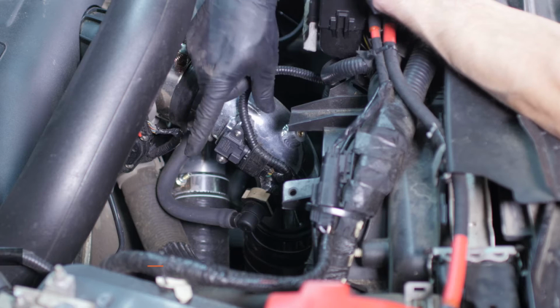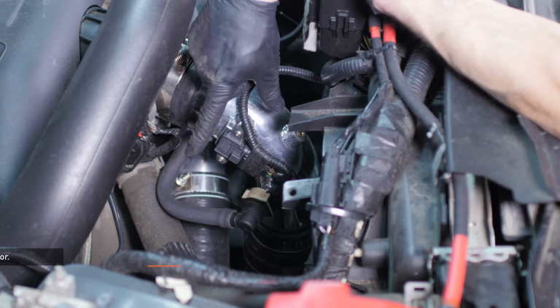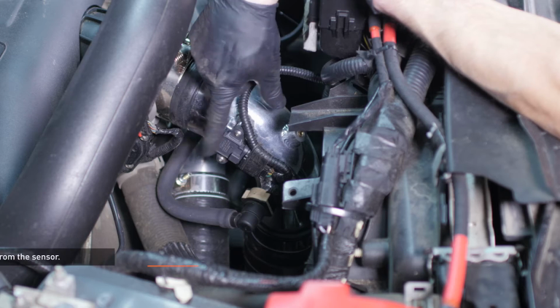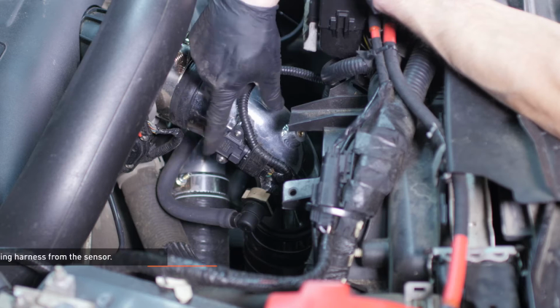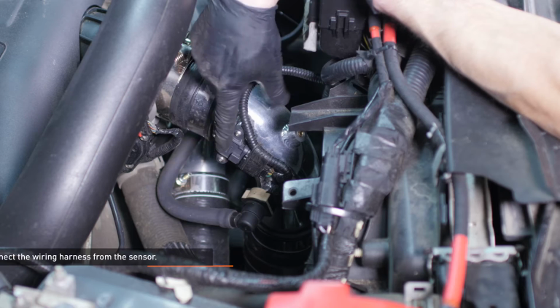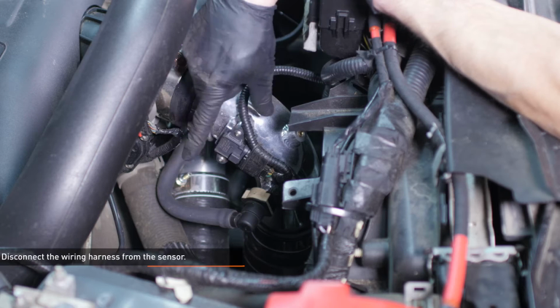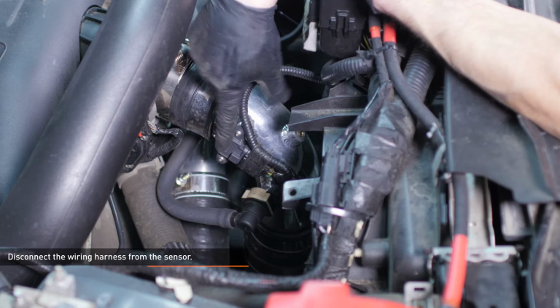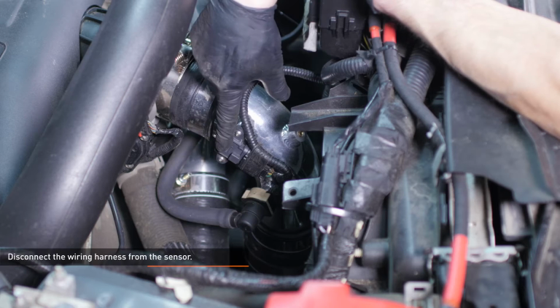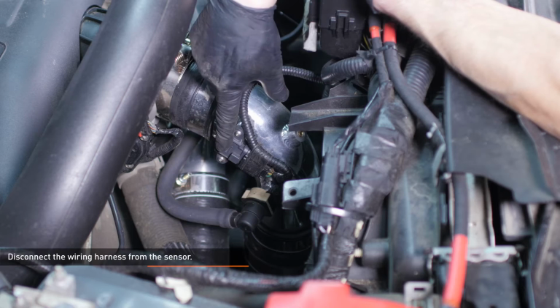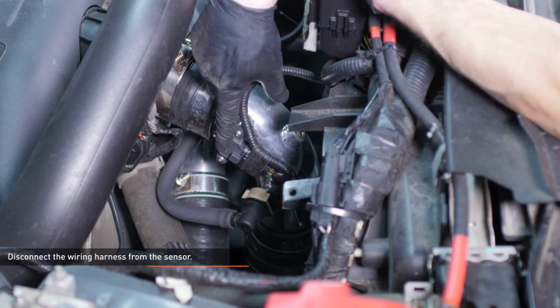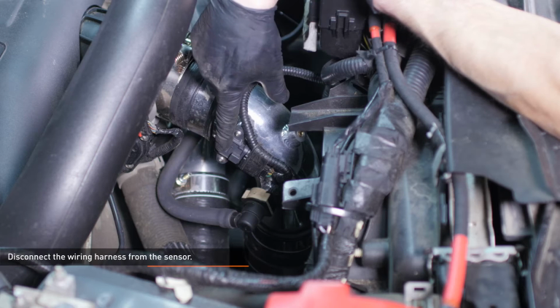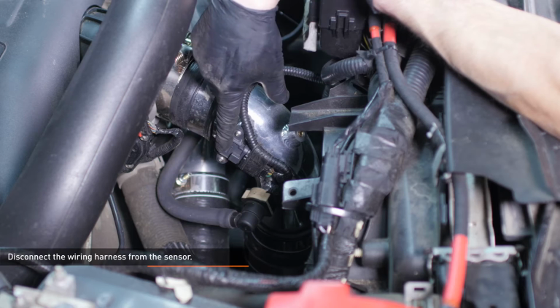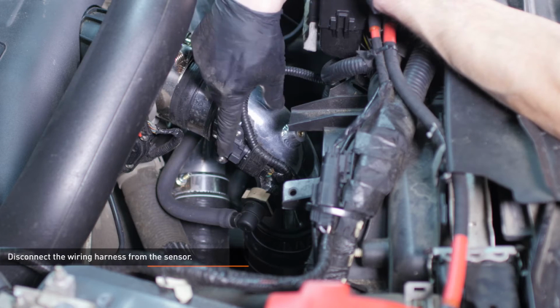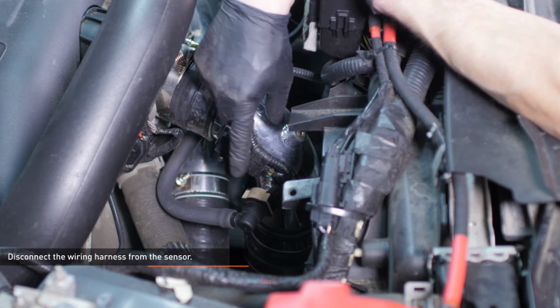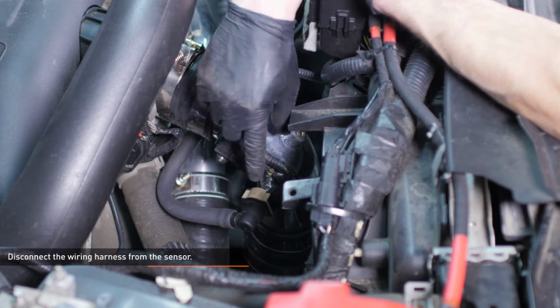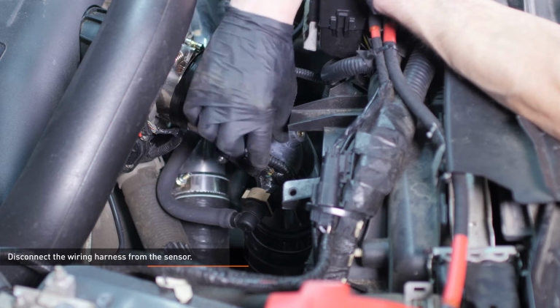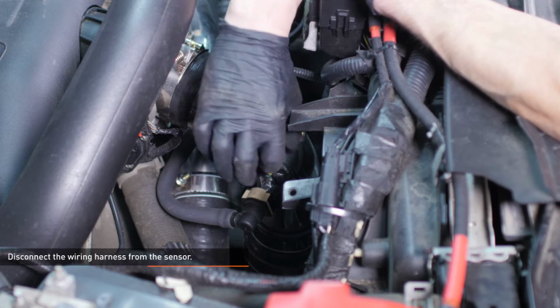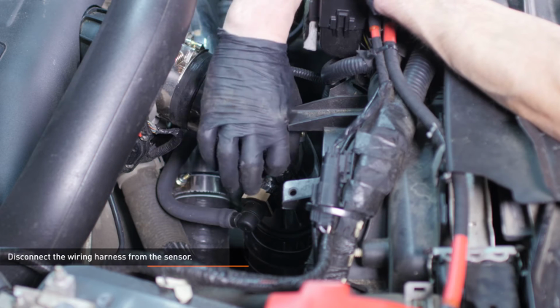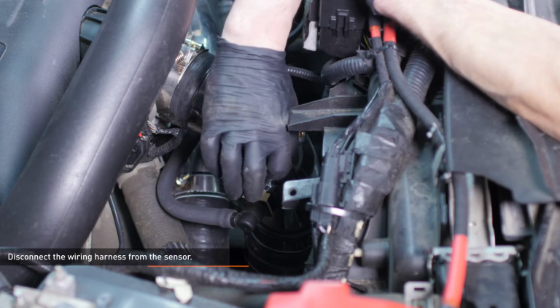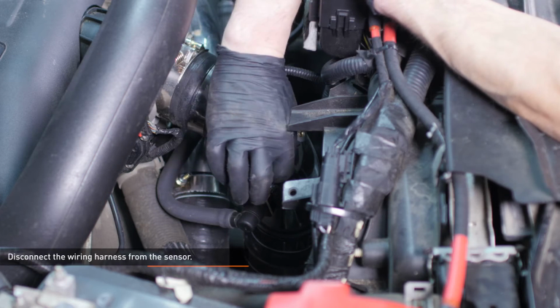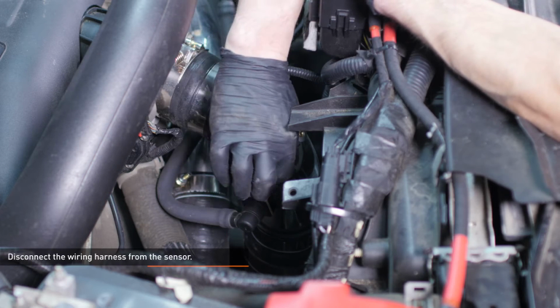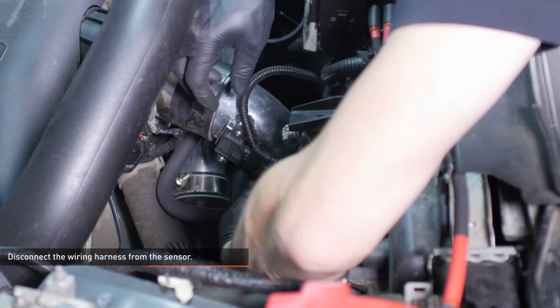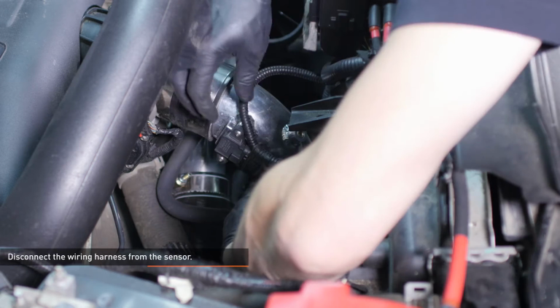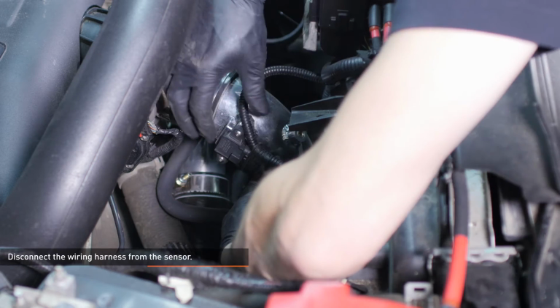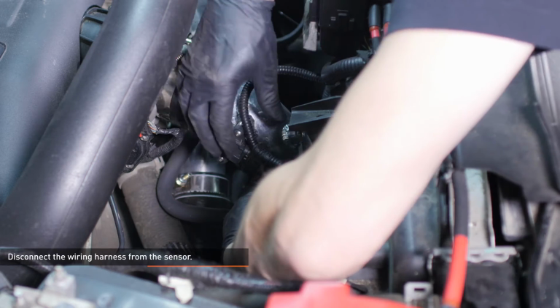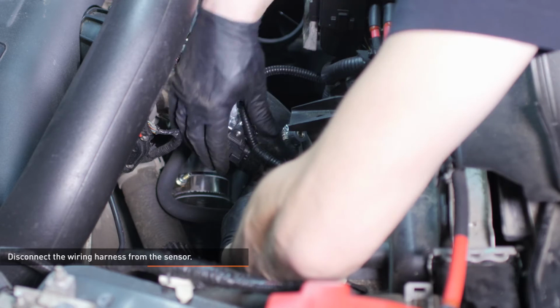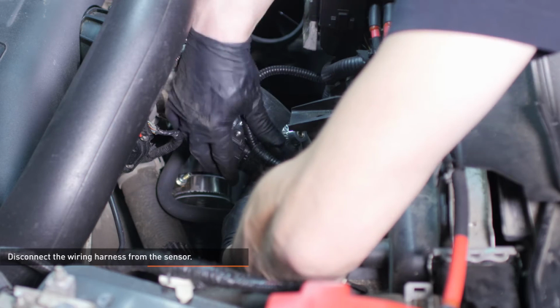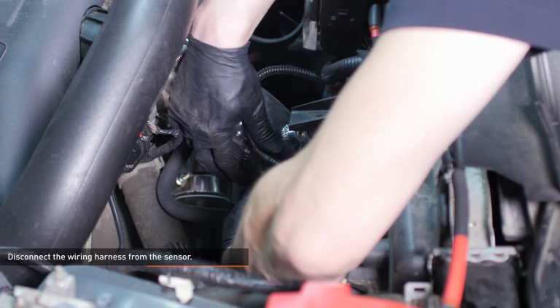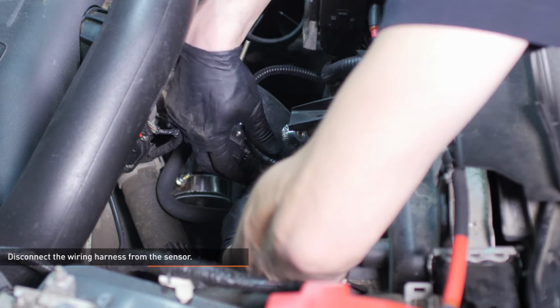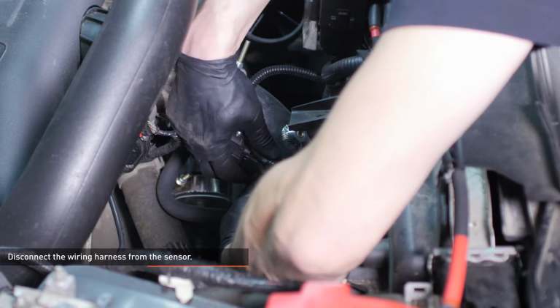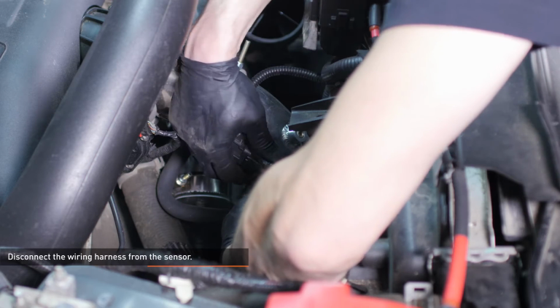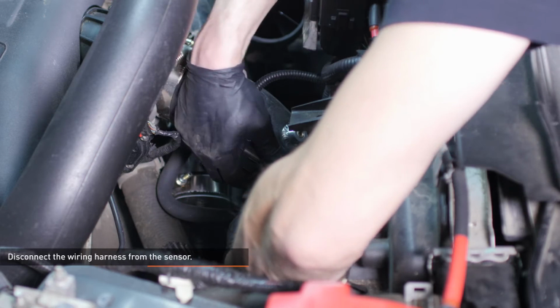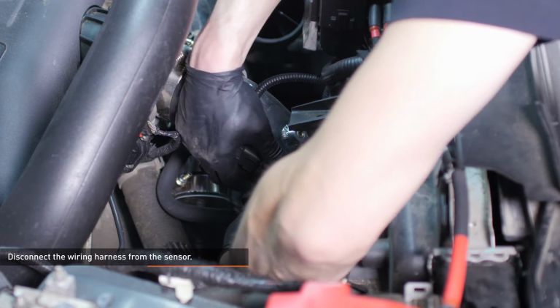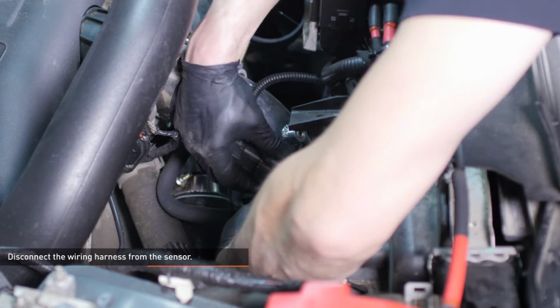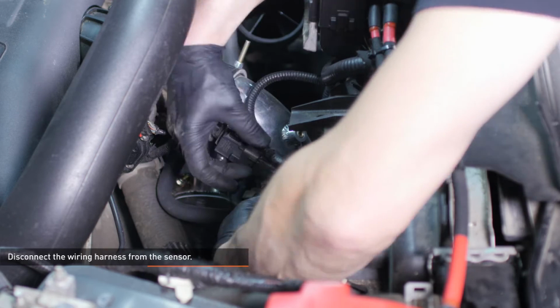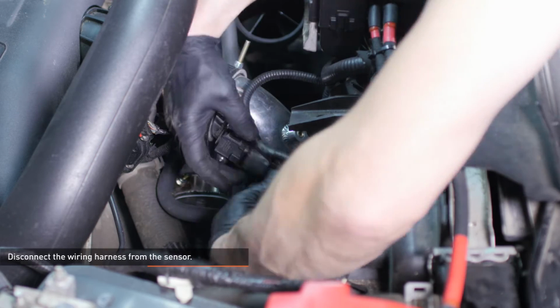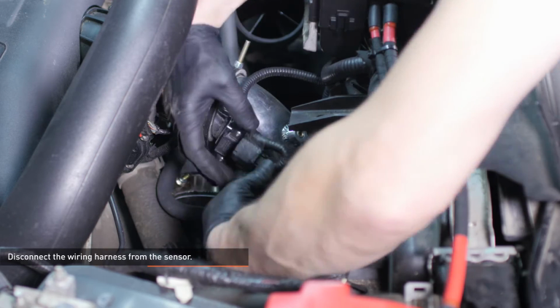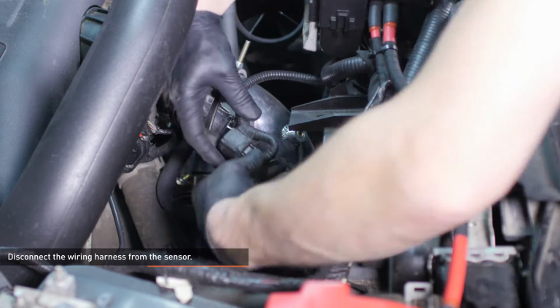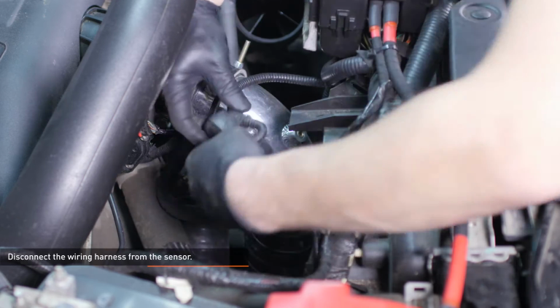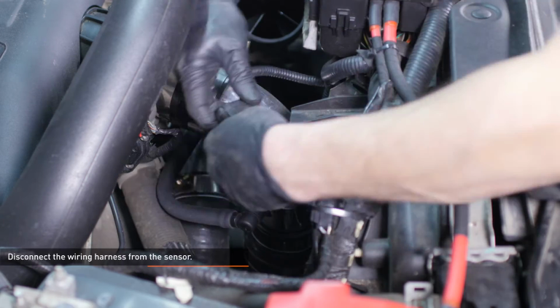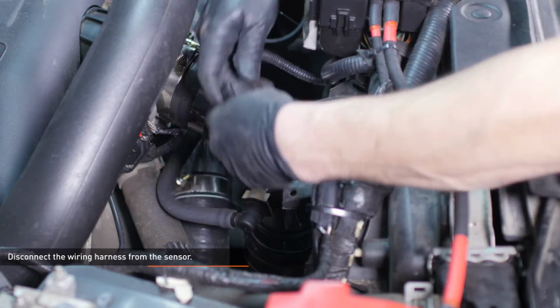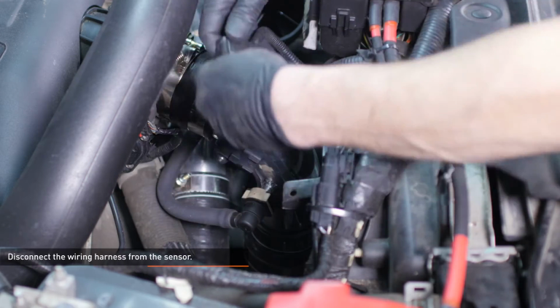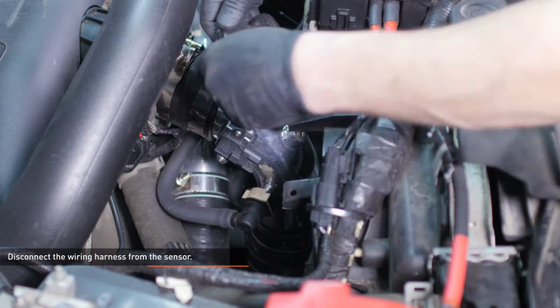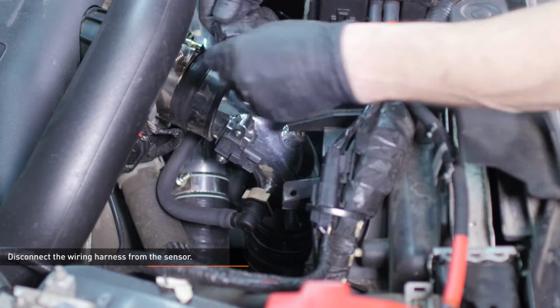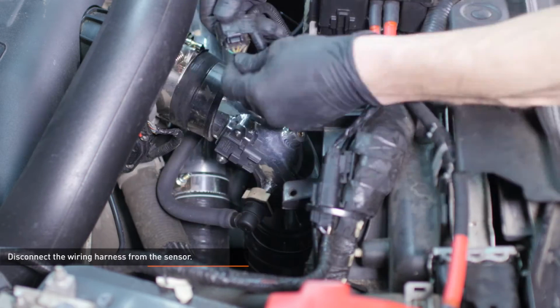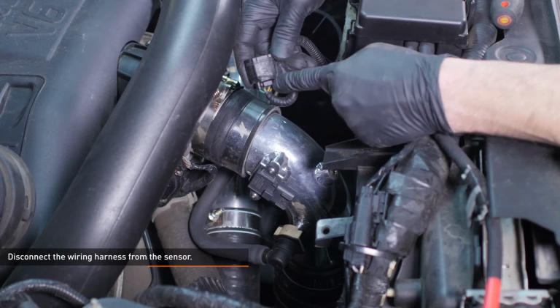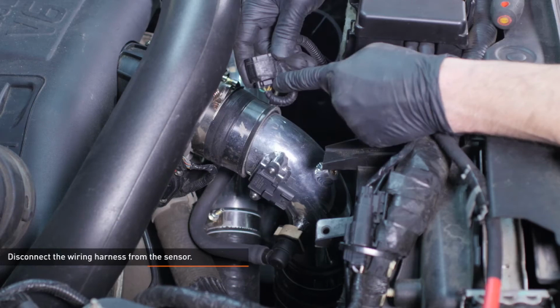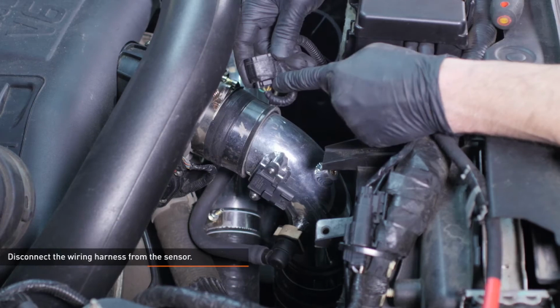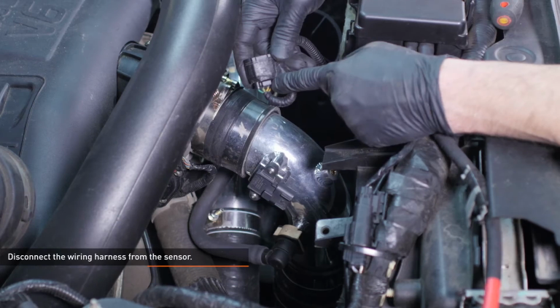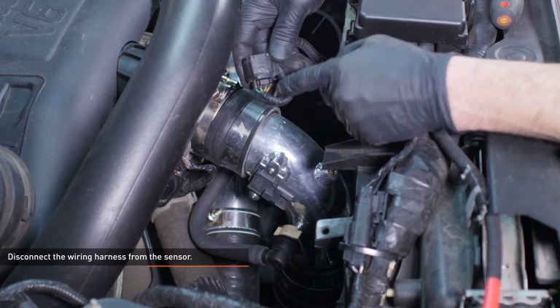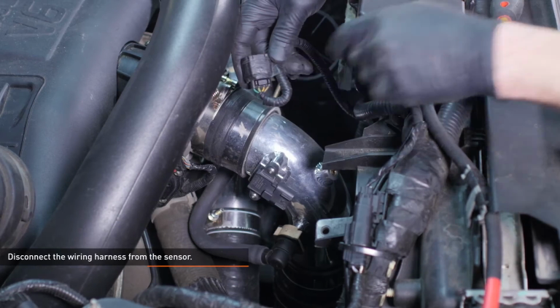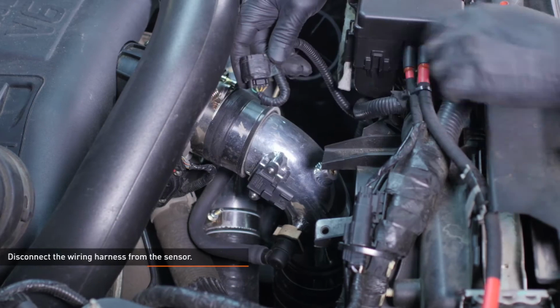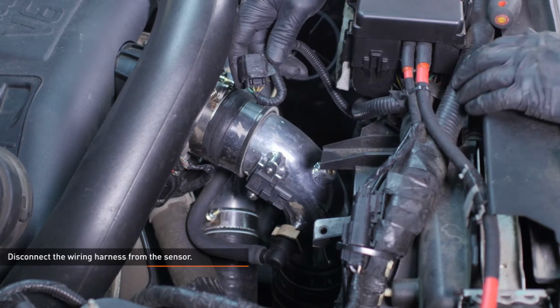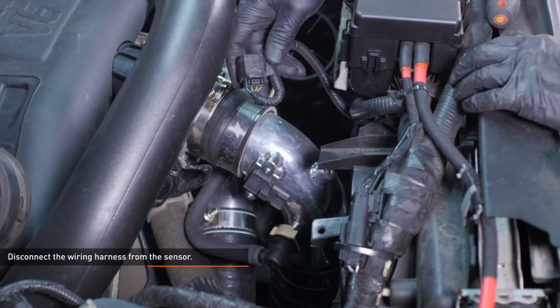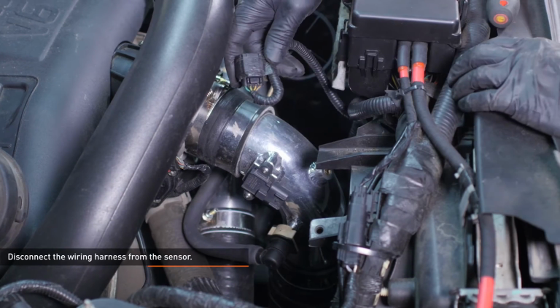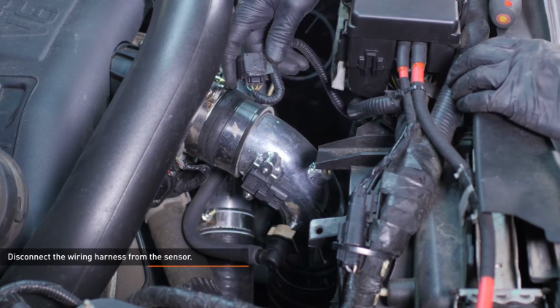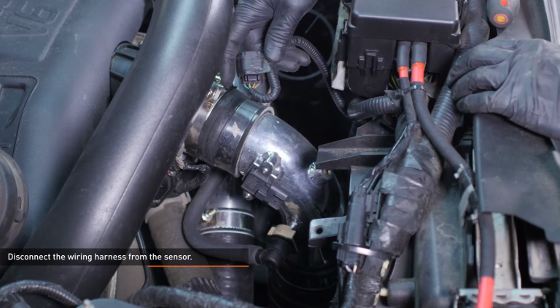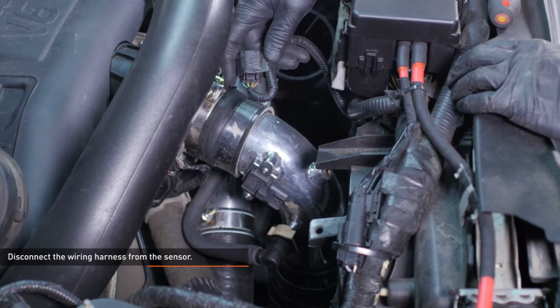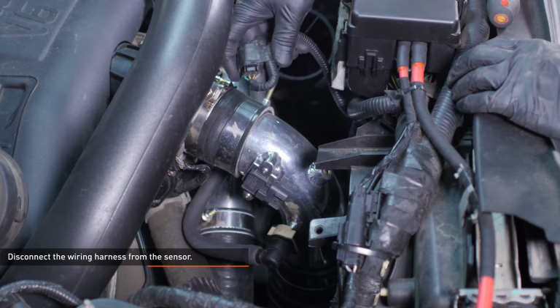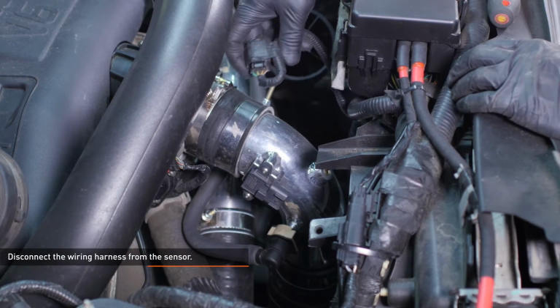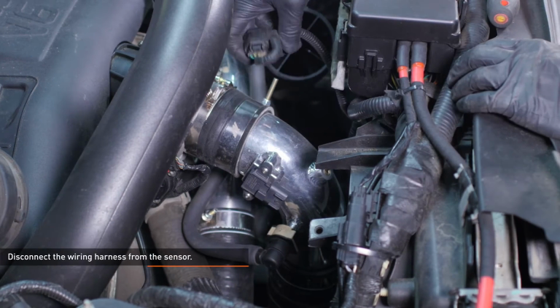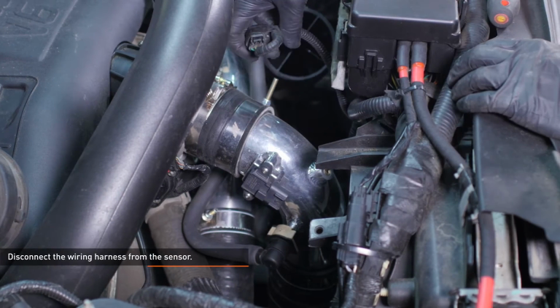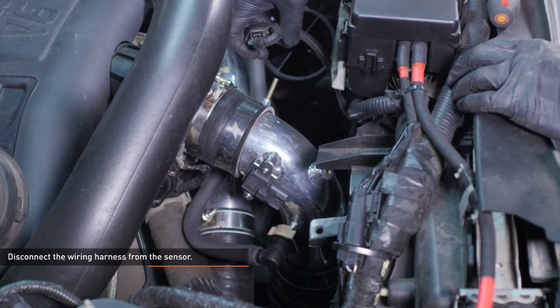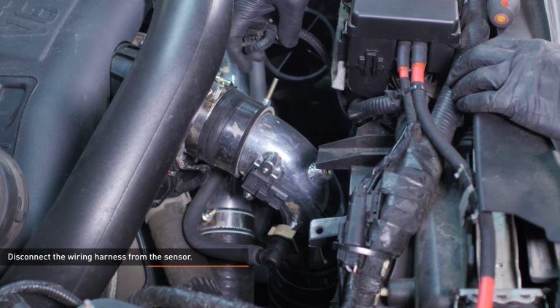Disconnect the wiring harness from the sensor on the cold side intercooler pipe. To release this connector, depress the black tab and pull the connector off the sensor.